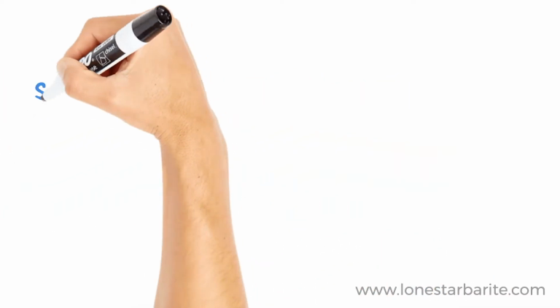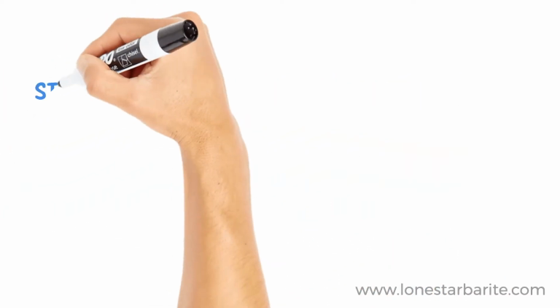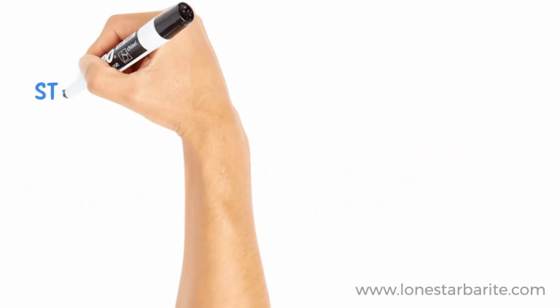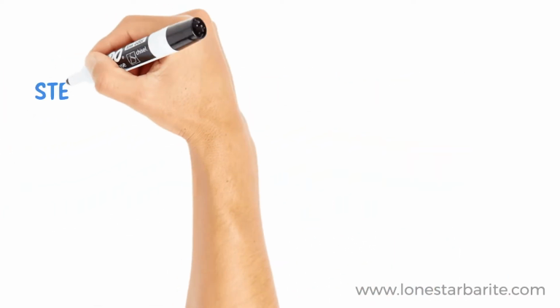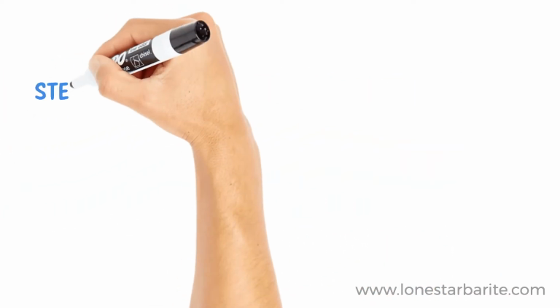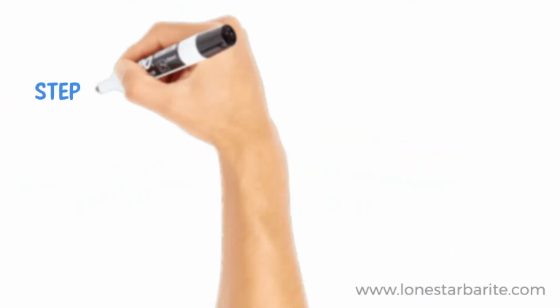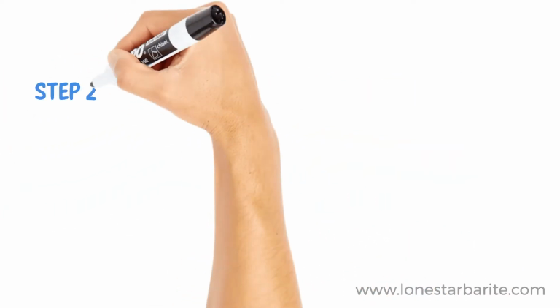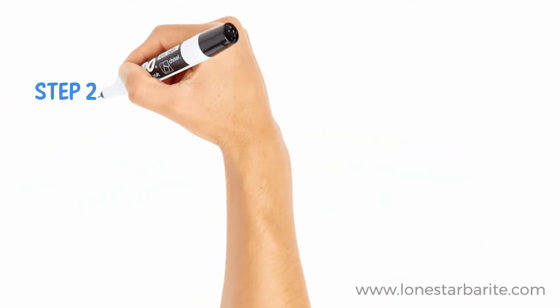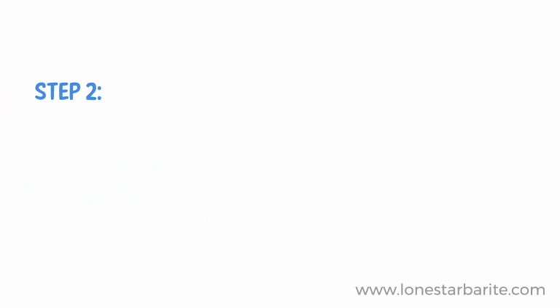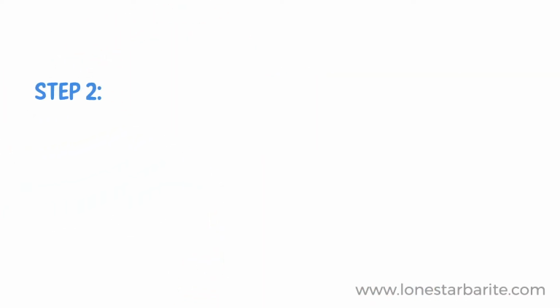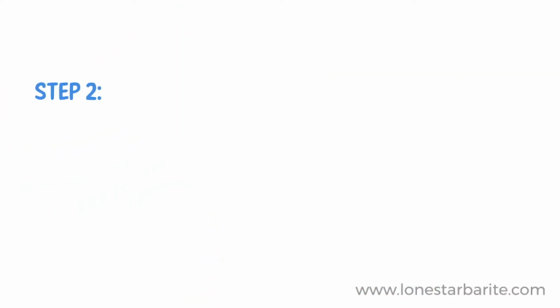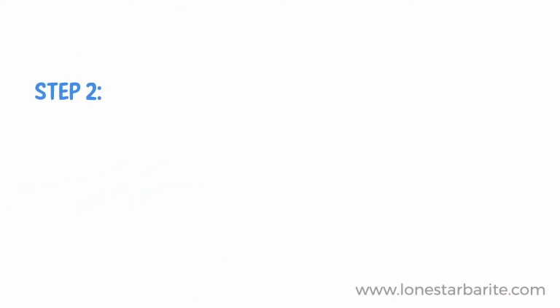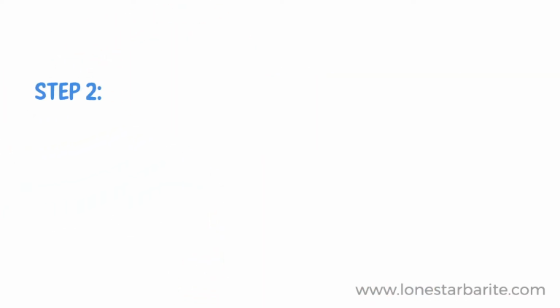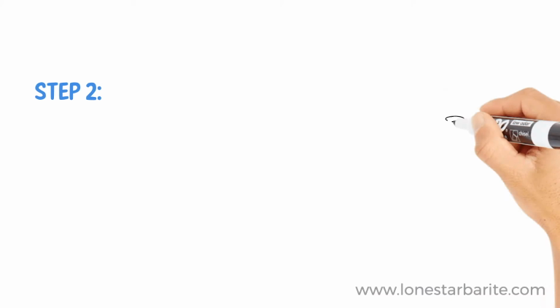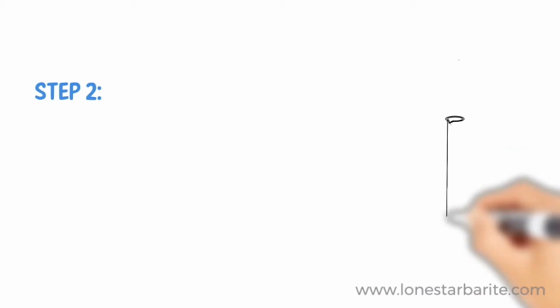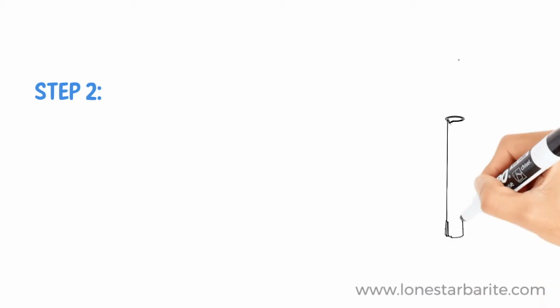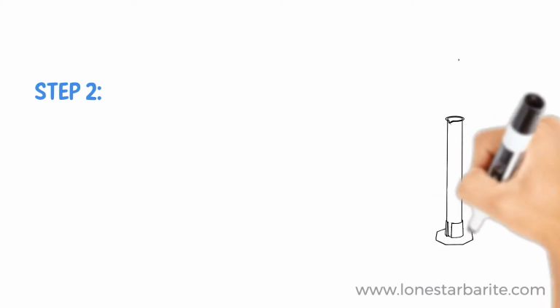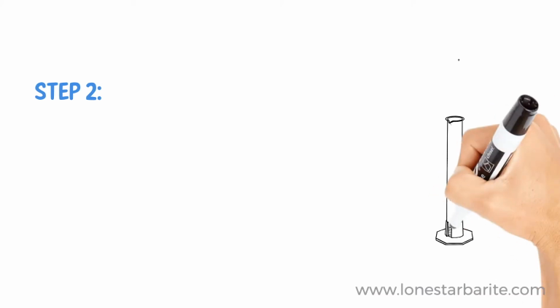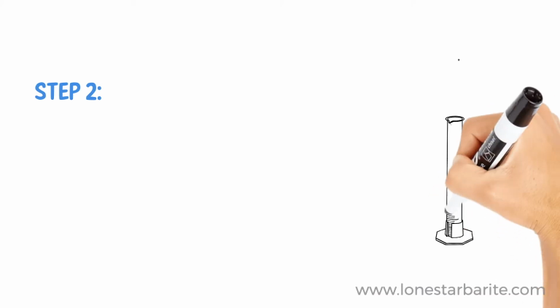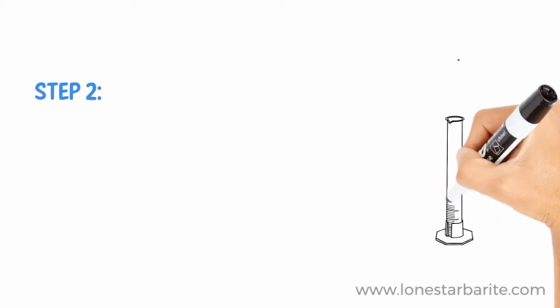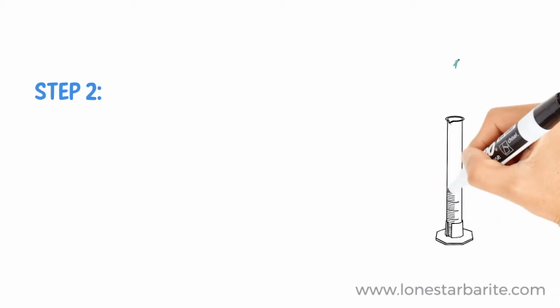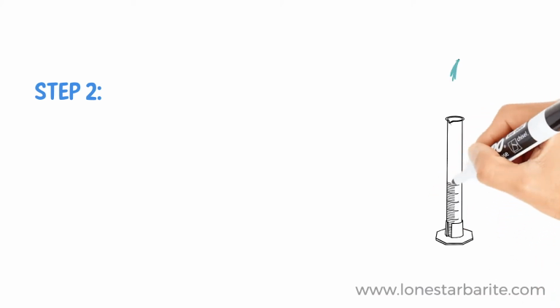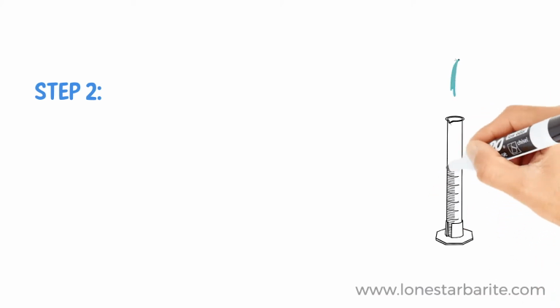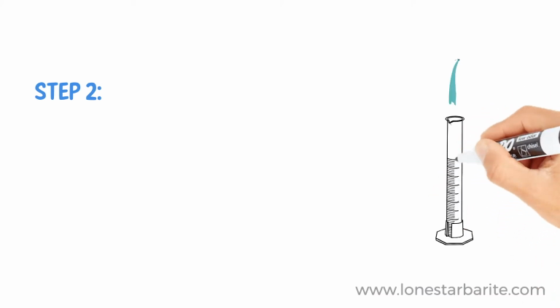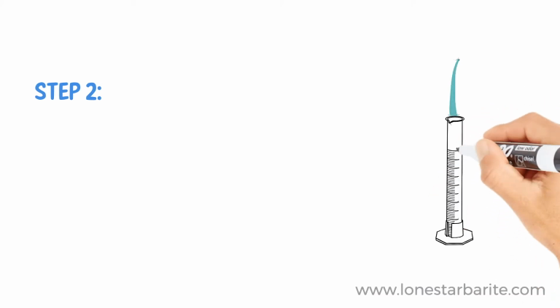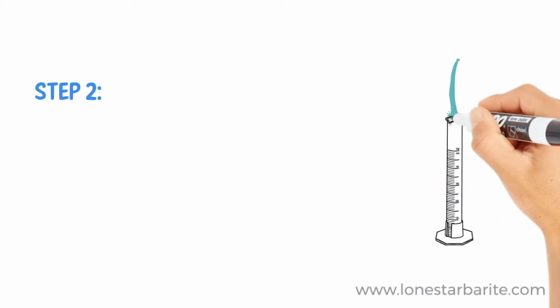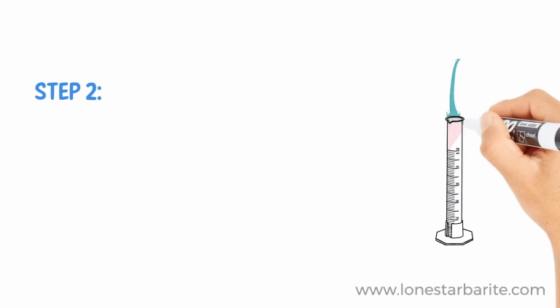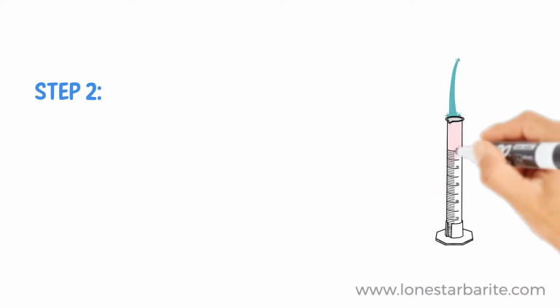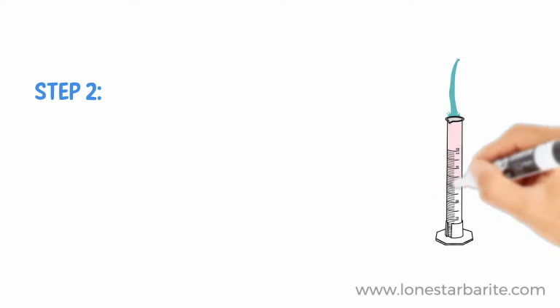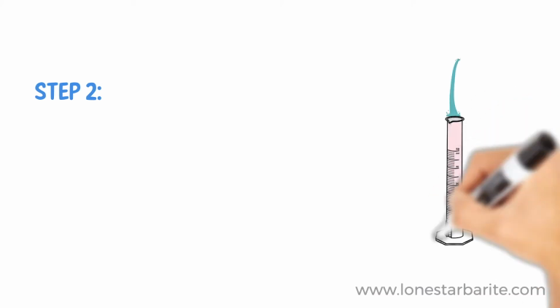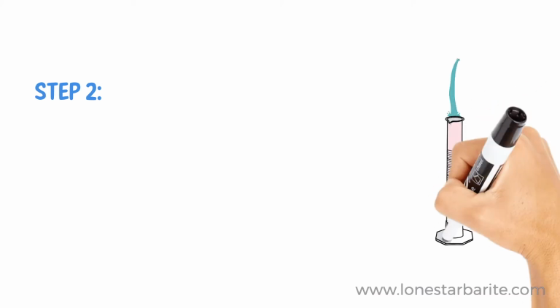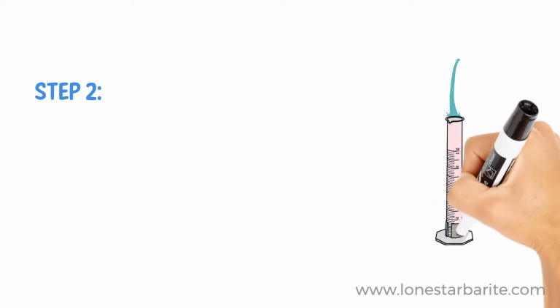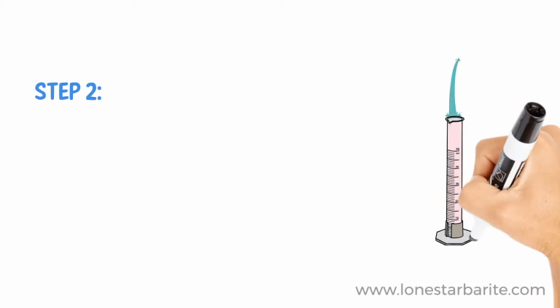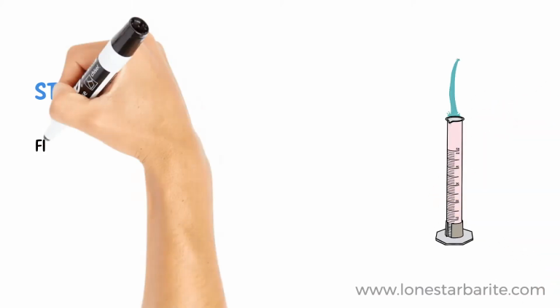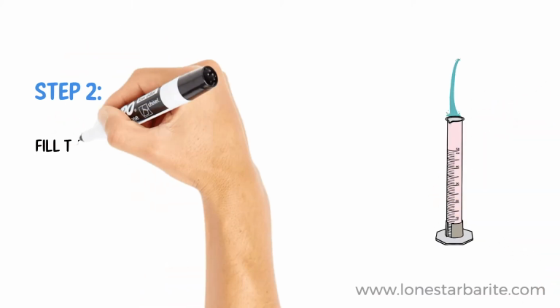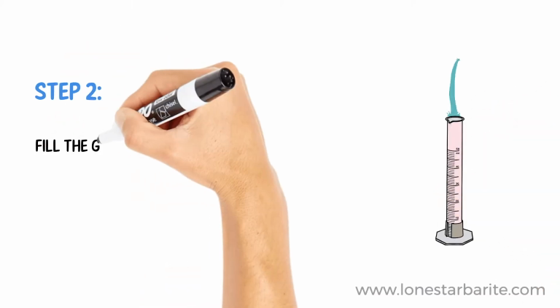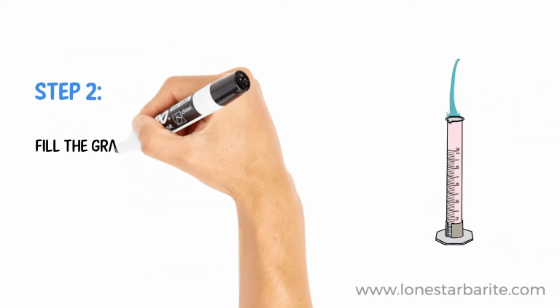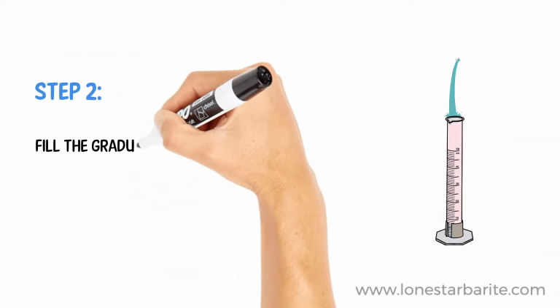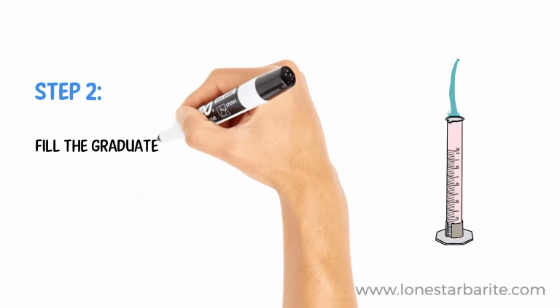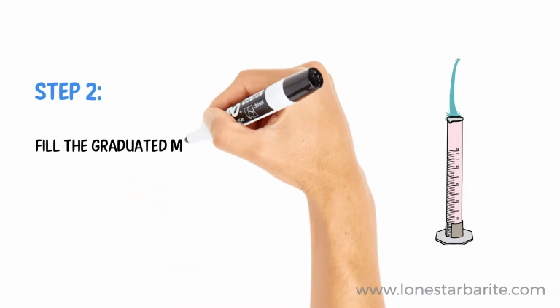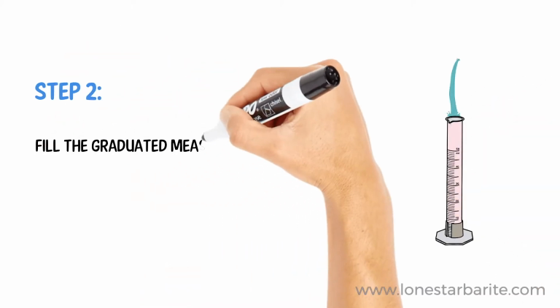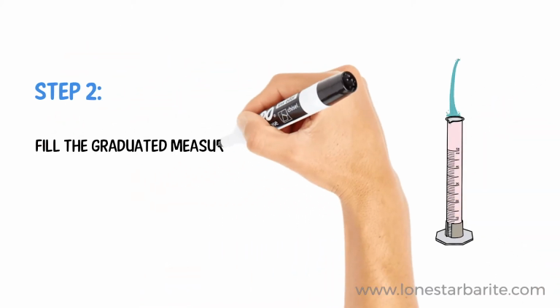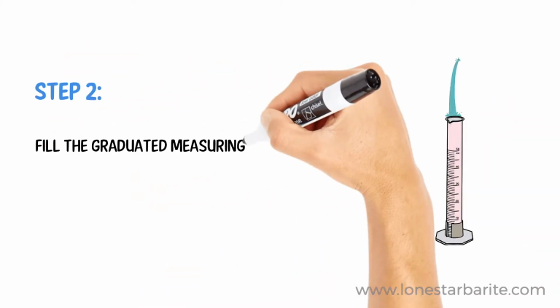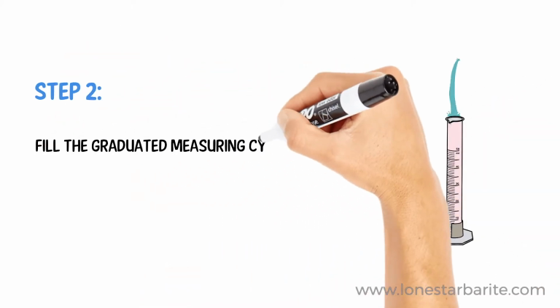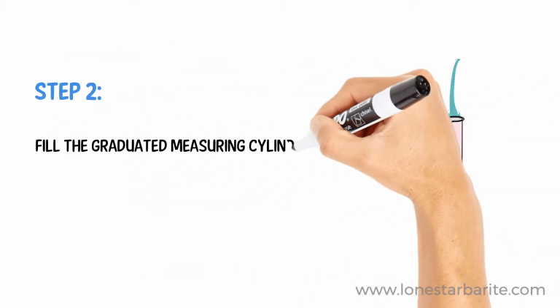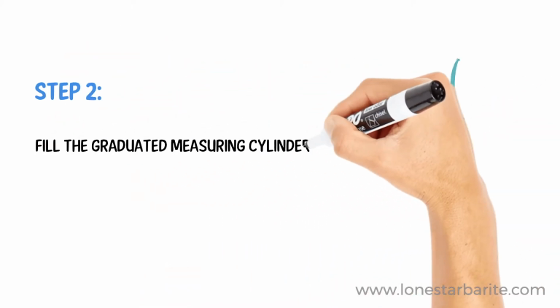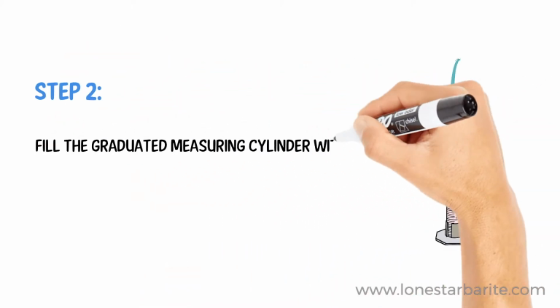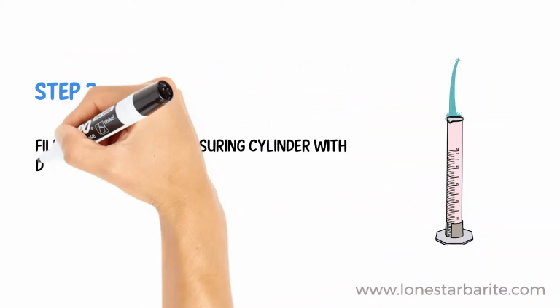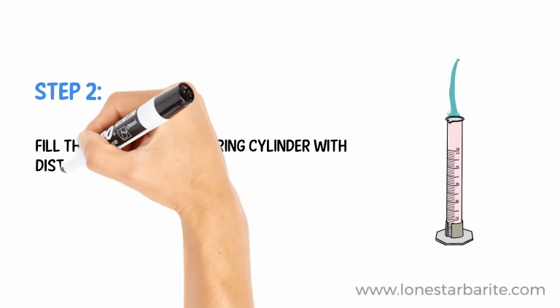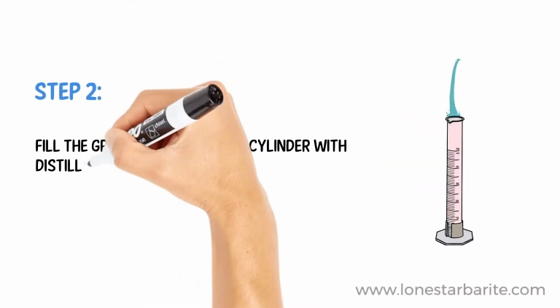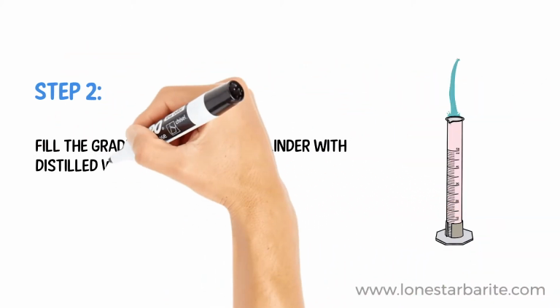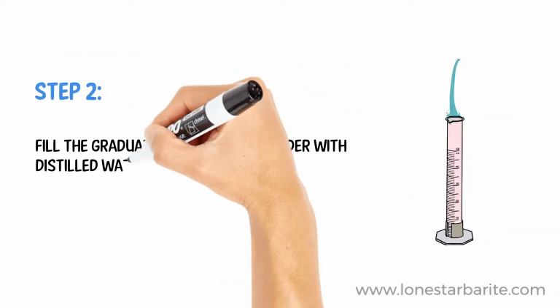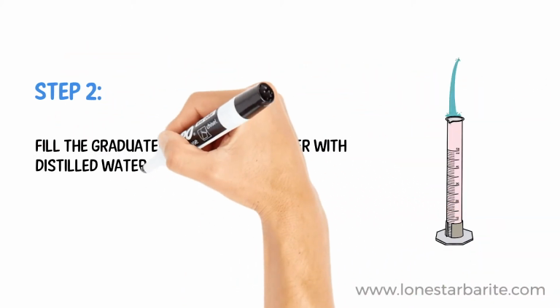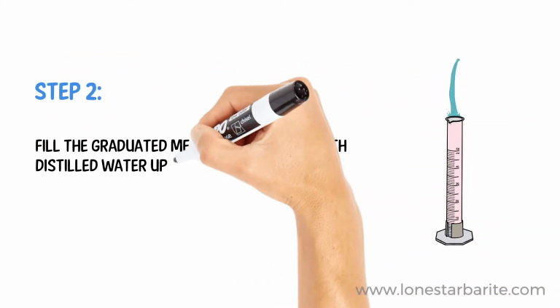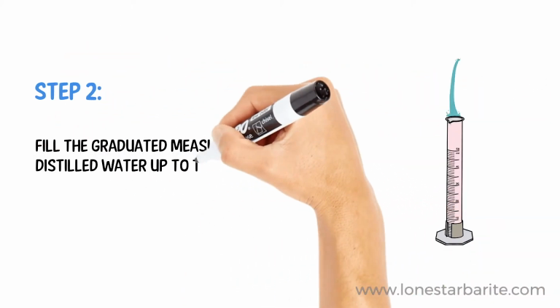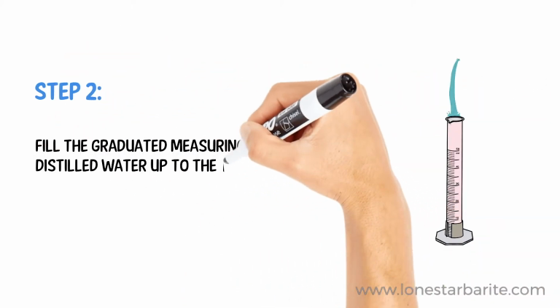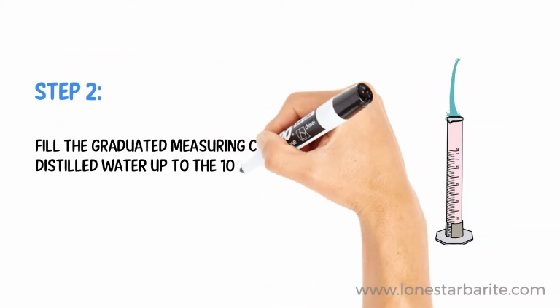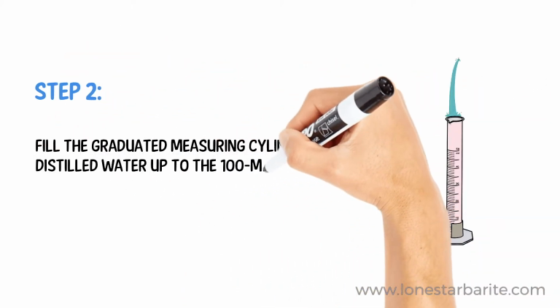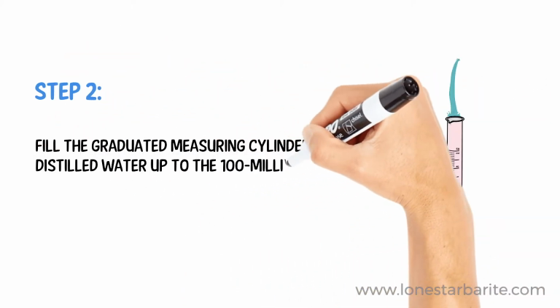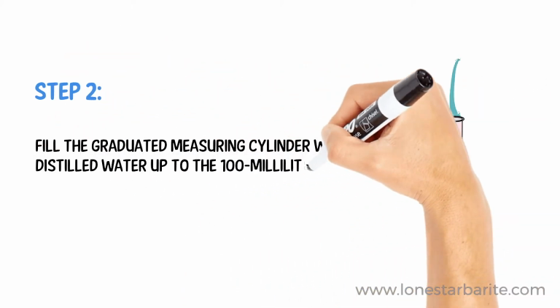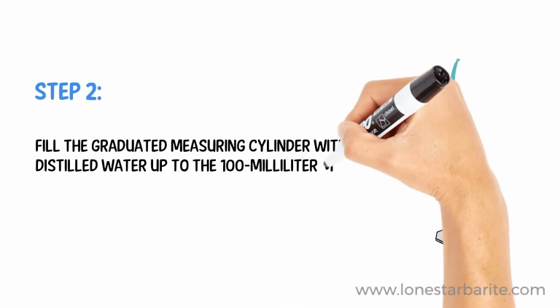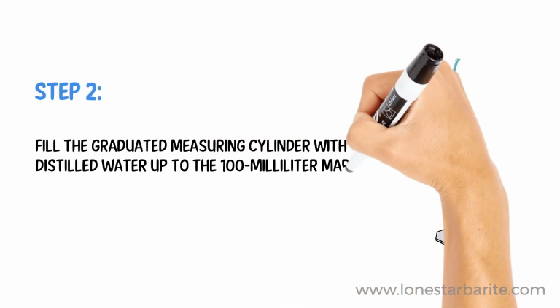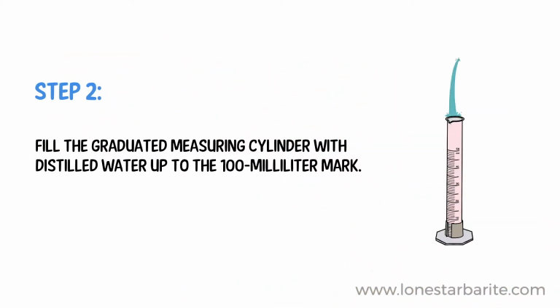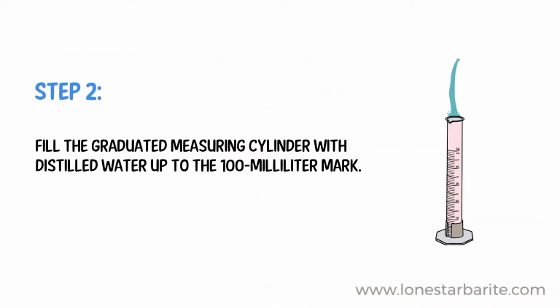Step 2. Fill the graduated measuring cylinder with distilled water up to the 100 ml mark.